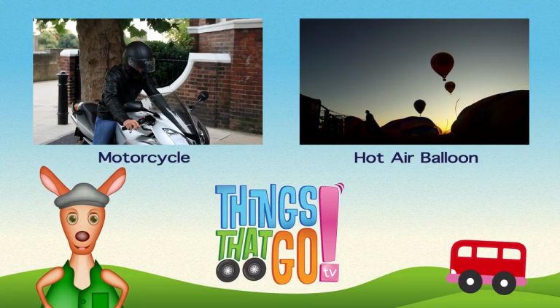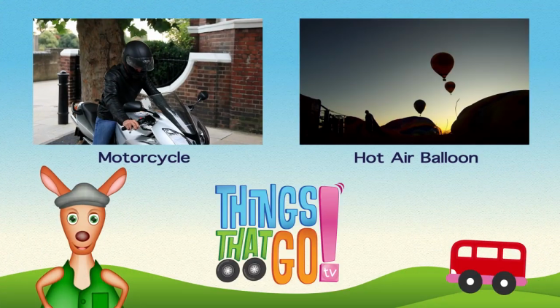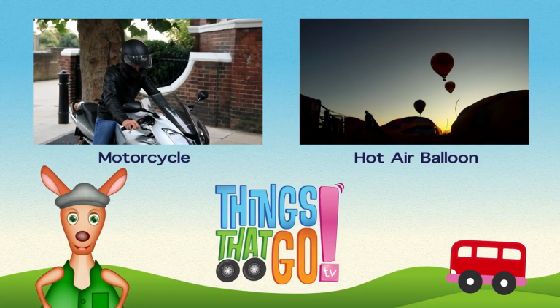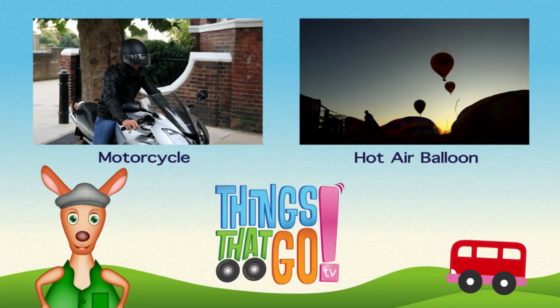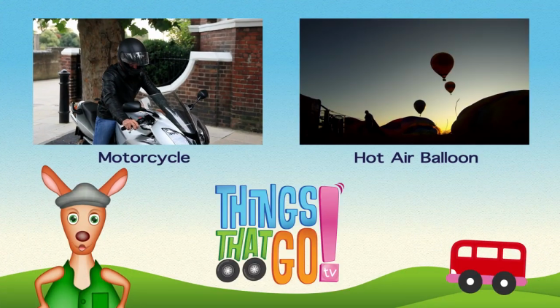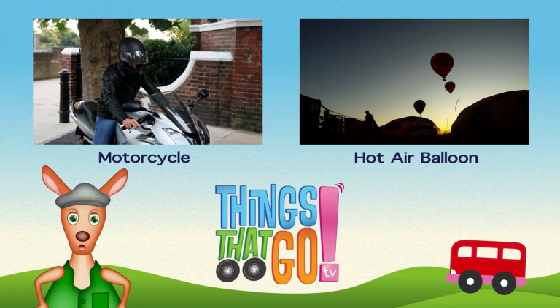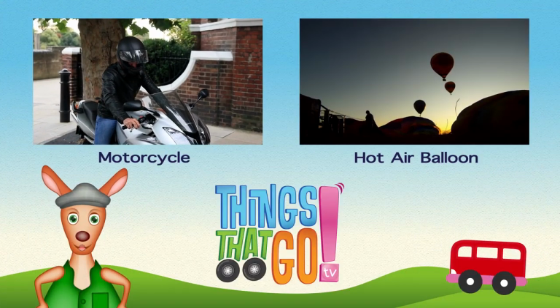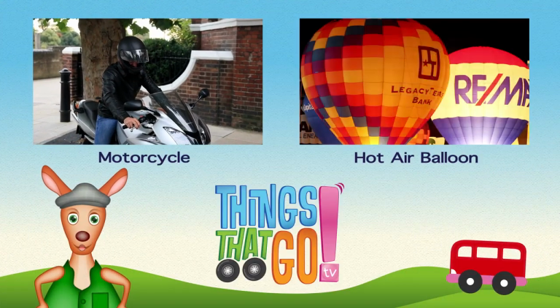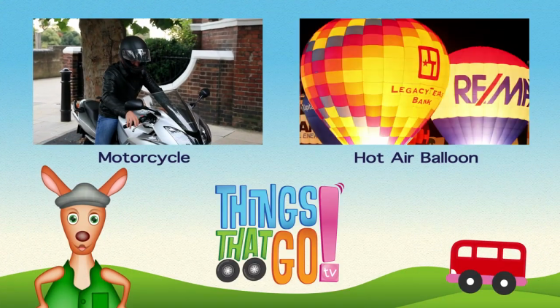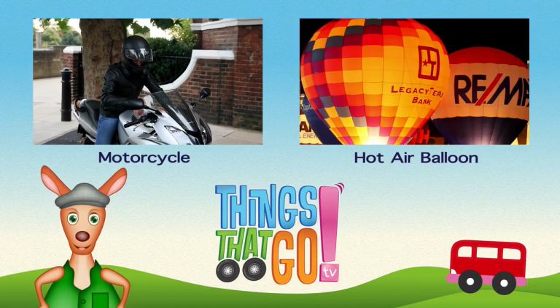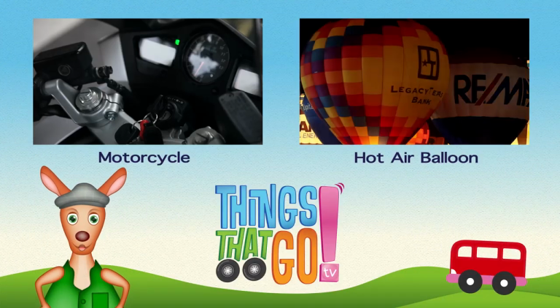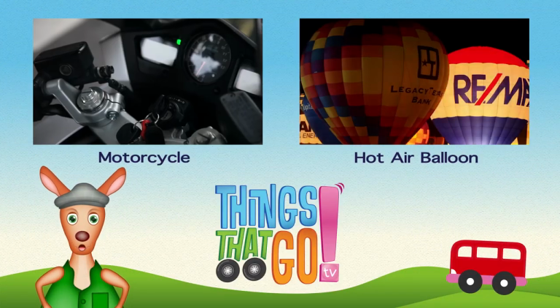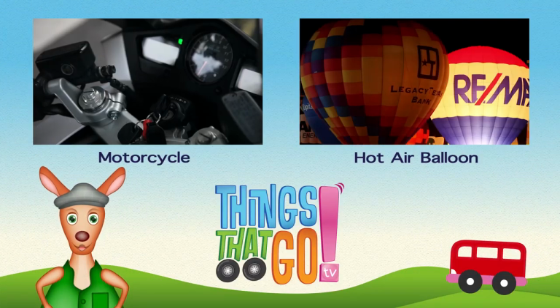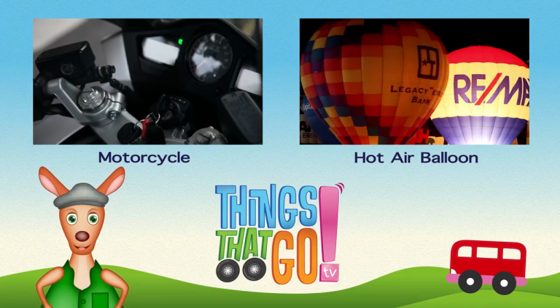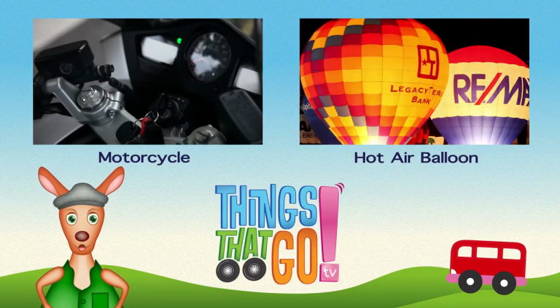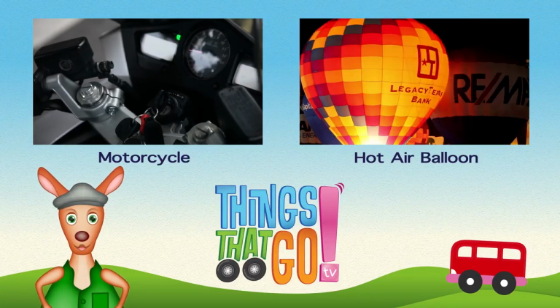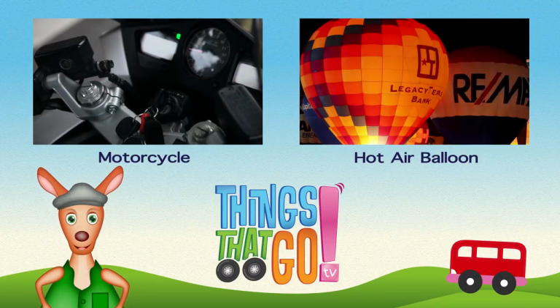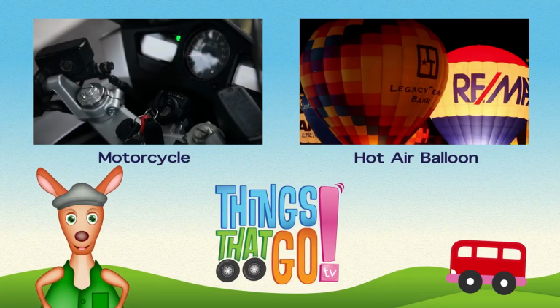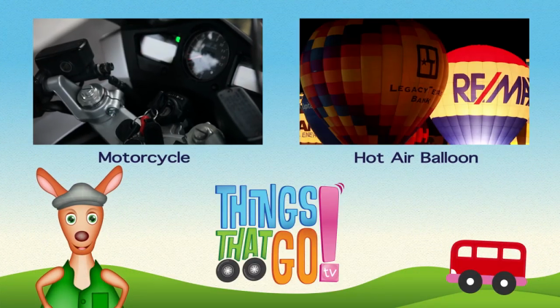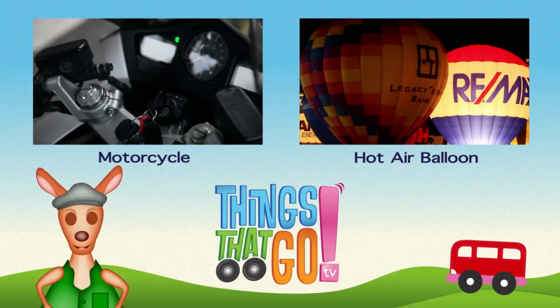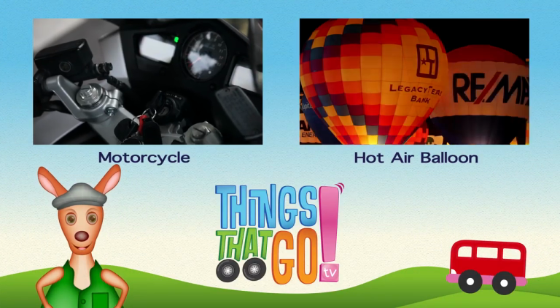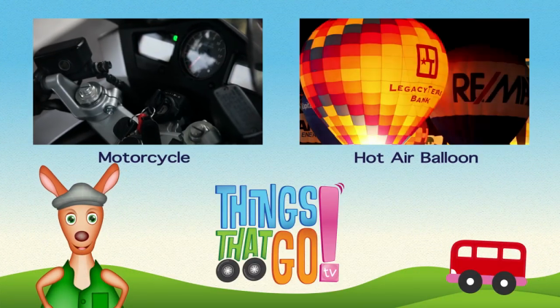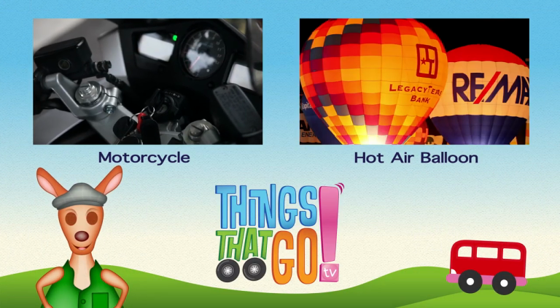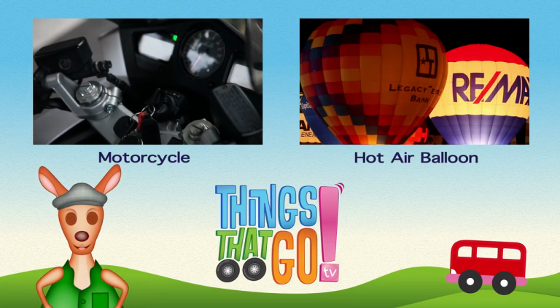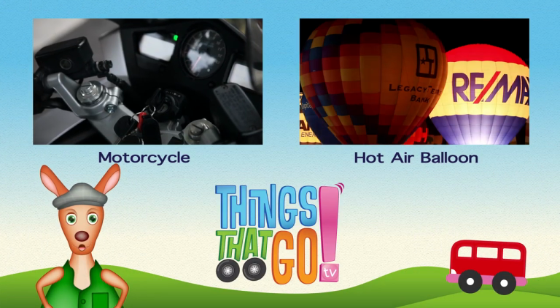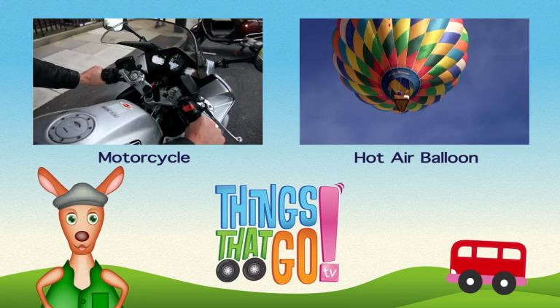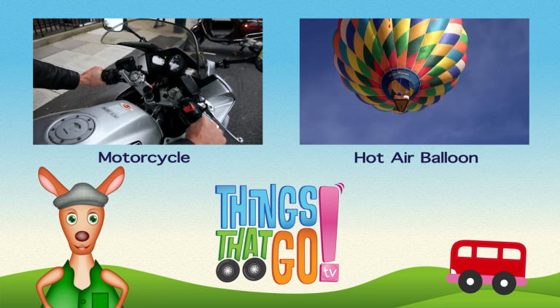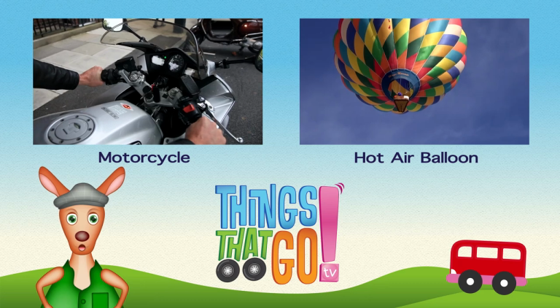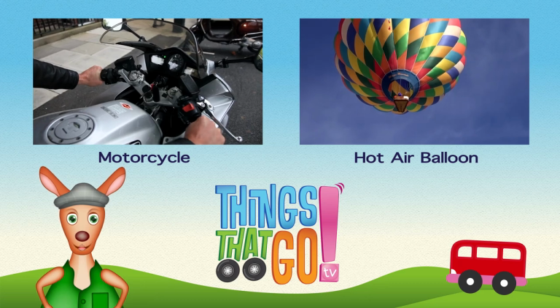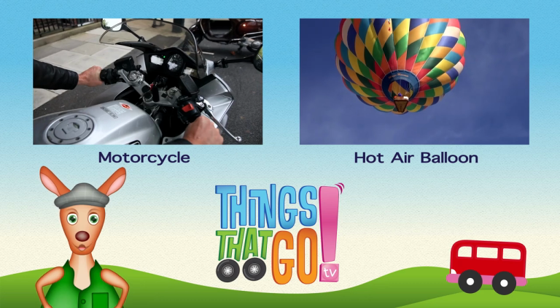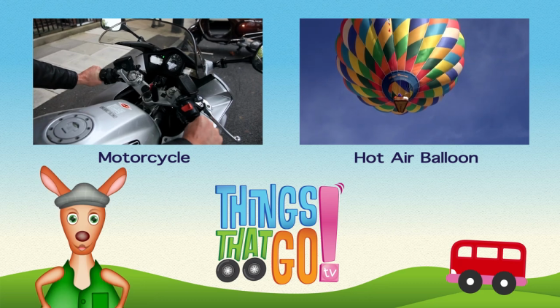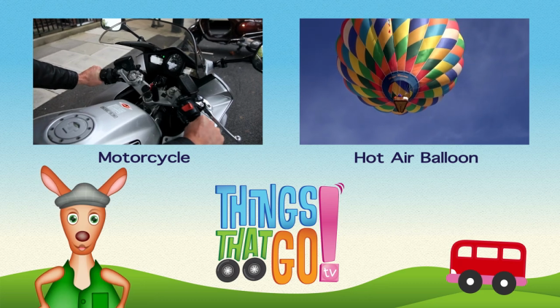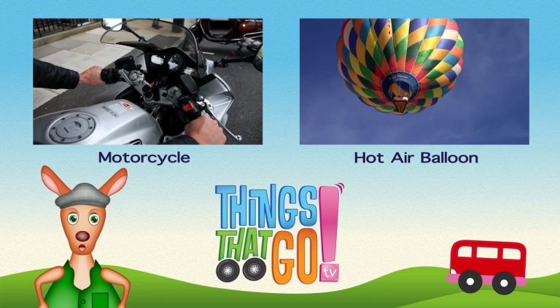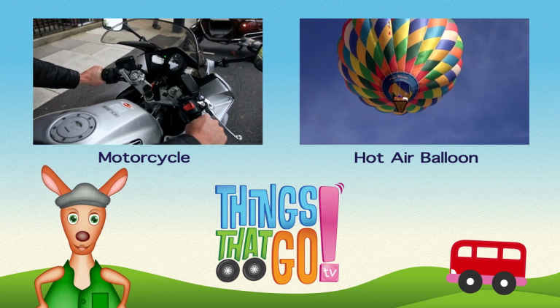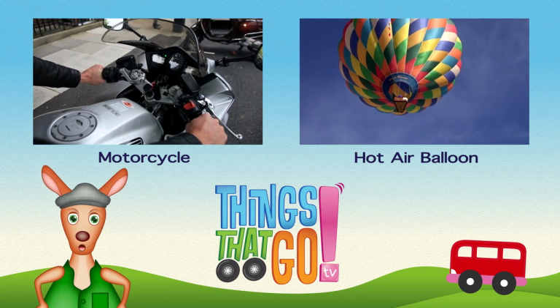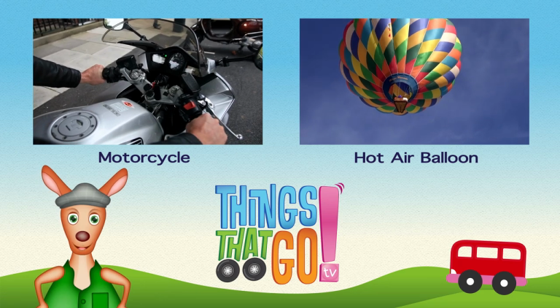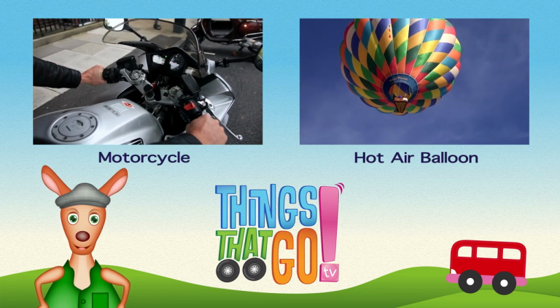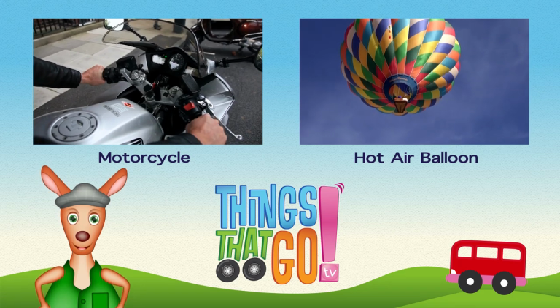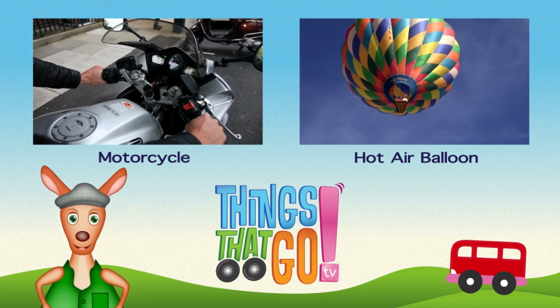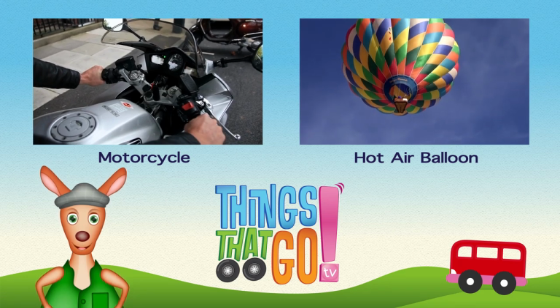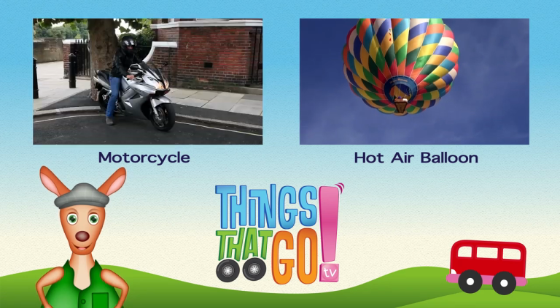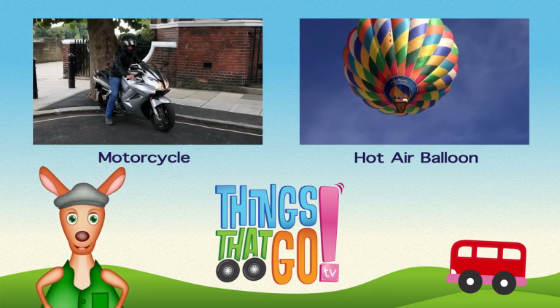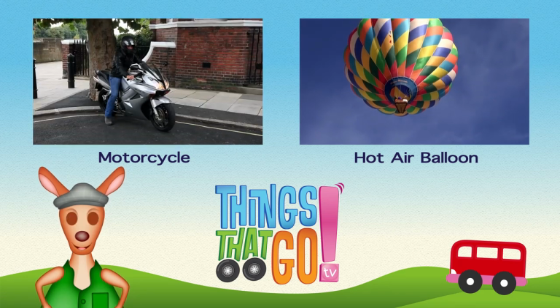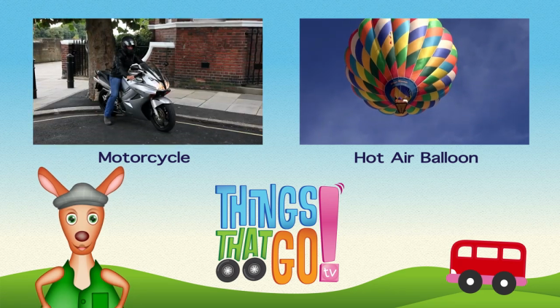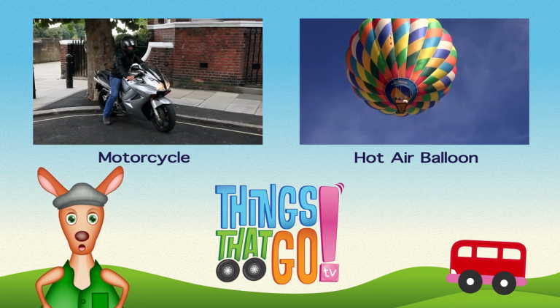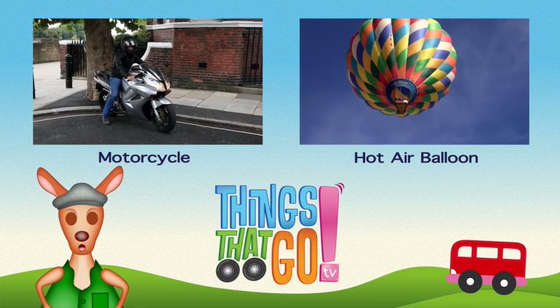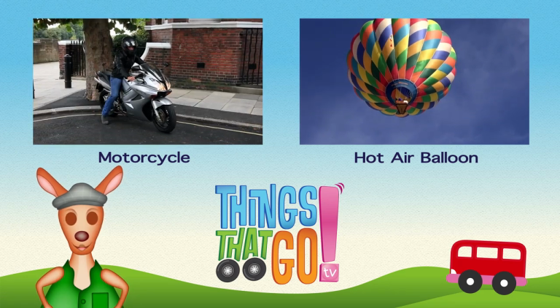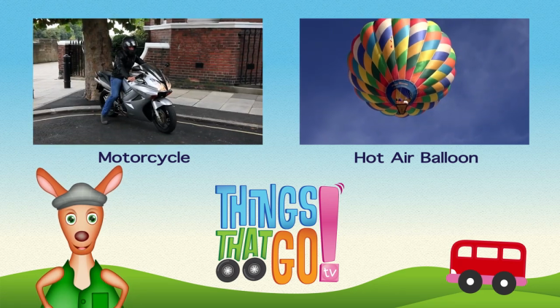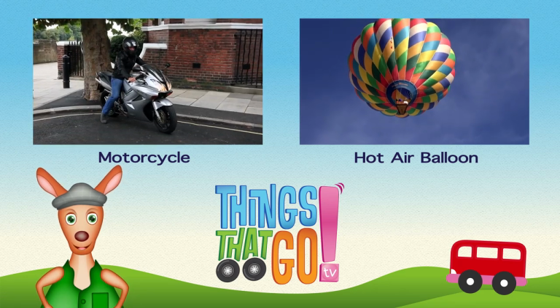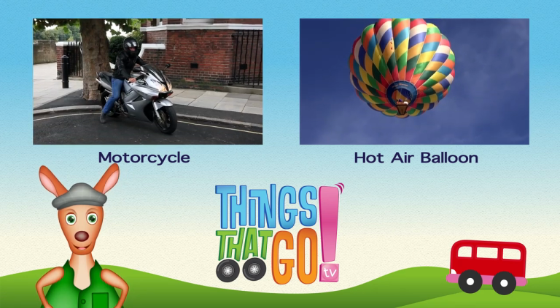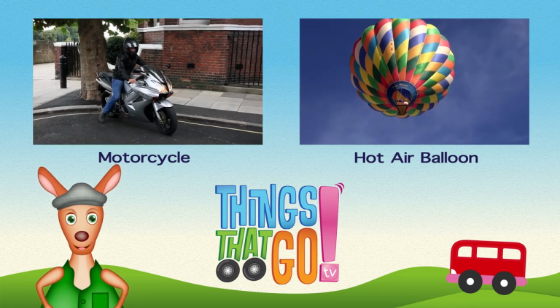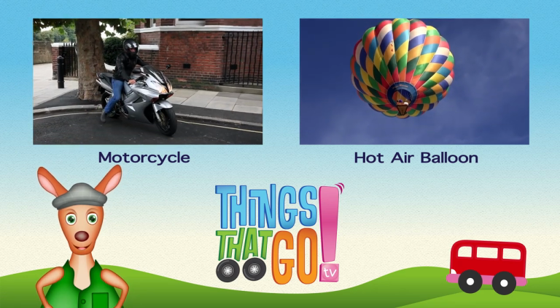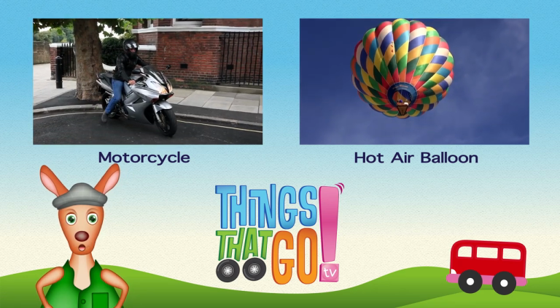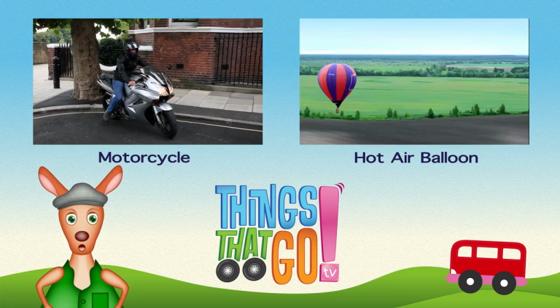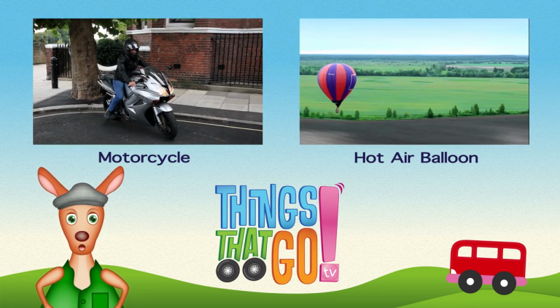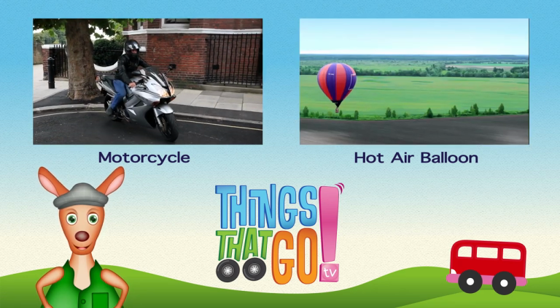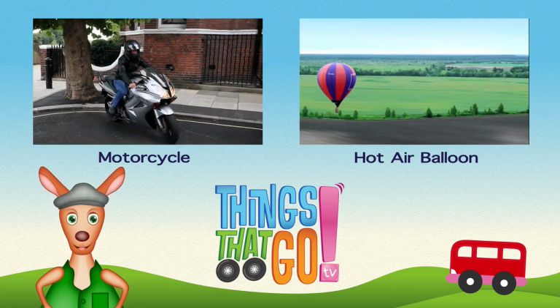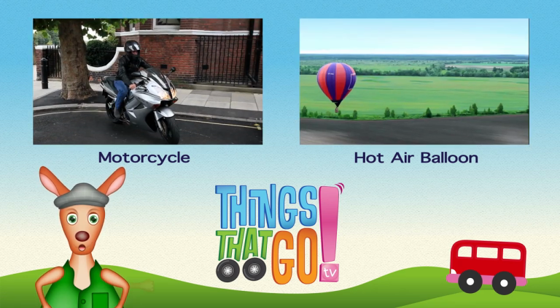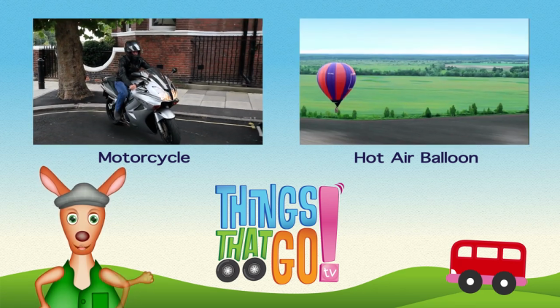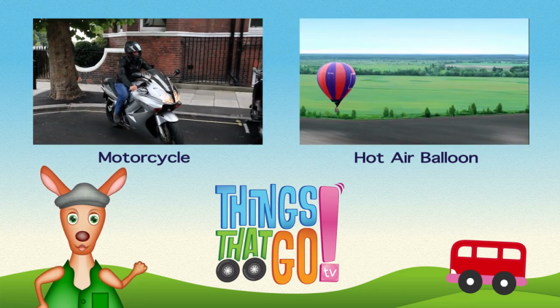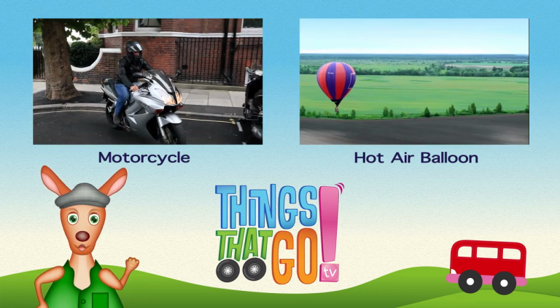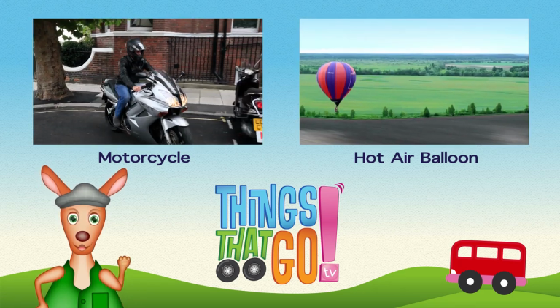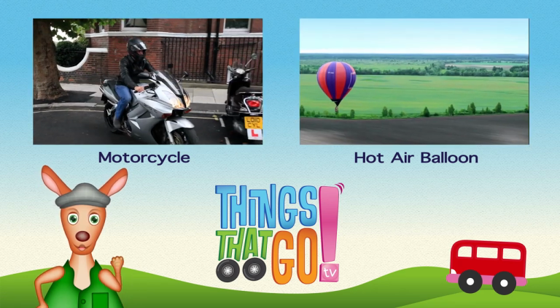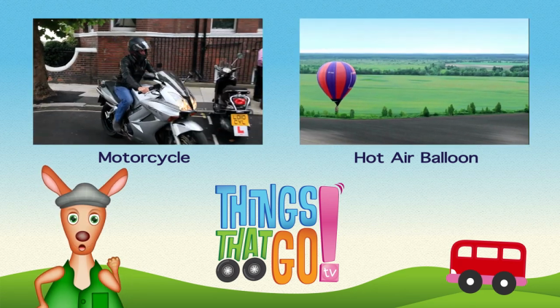Feel free to comment below — what would you like to see next? And don't forget to subscribe!